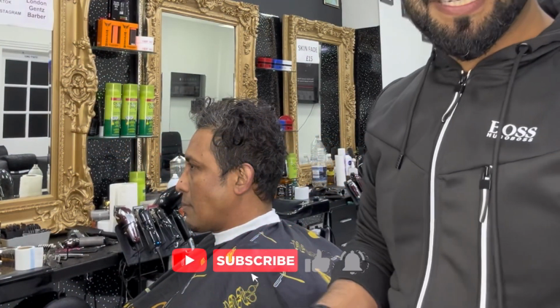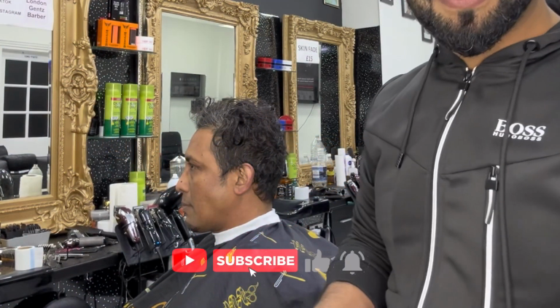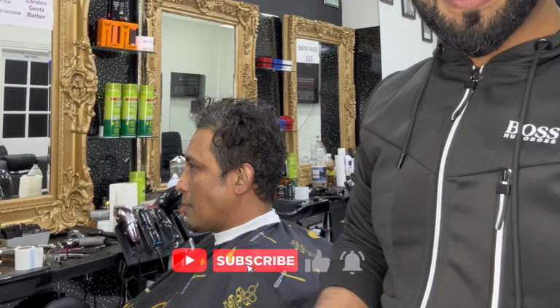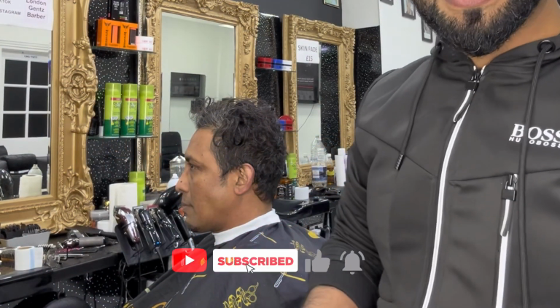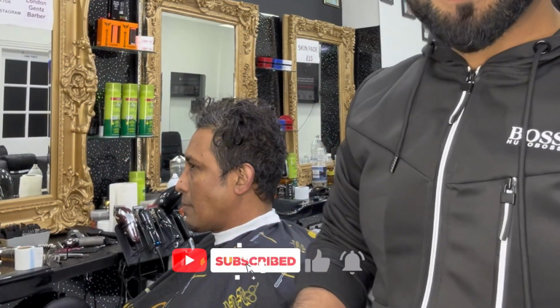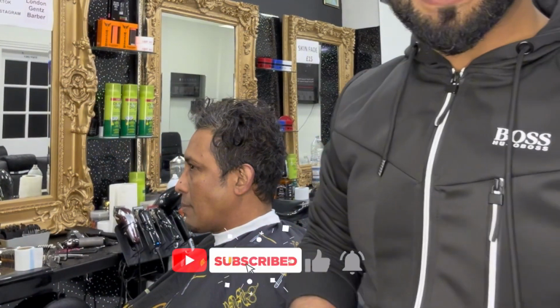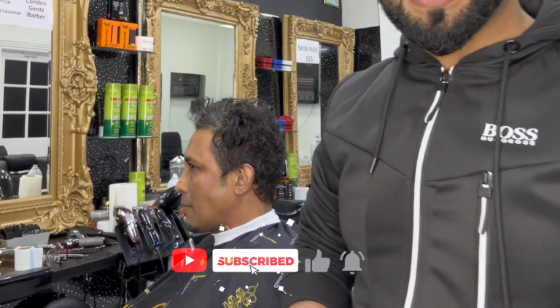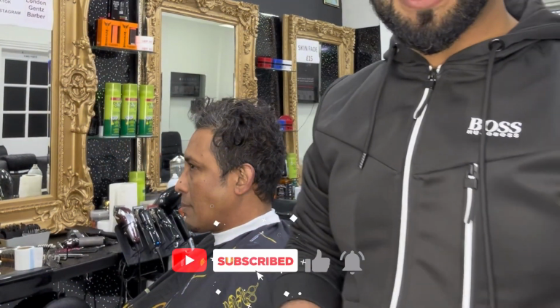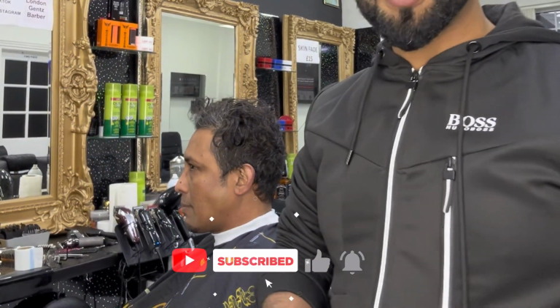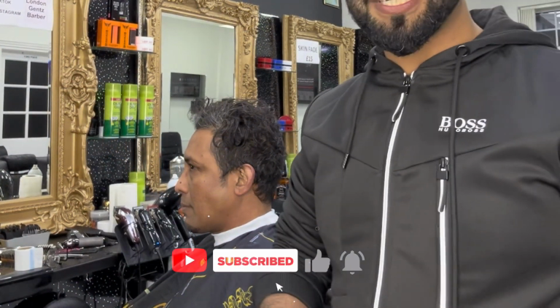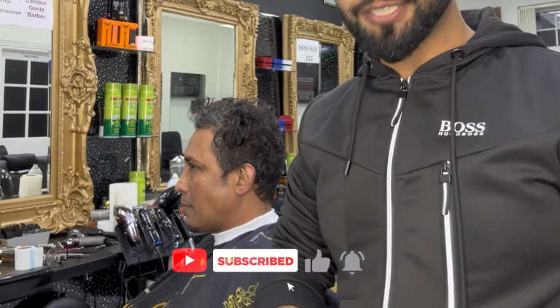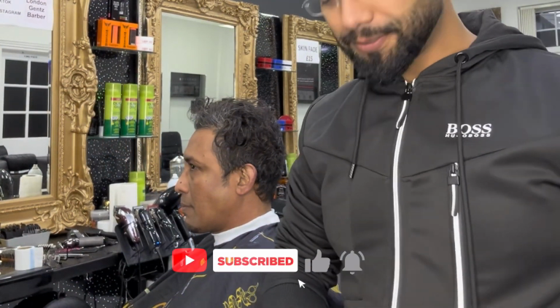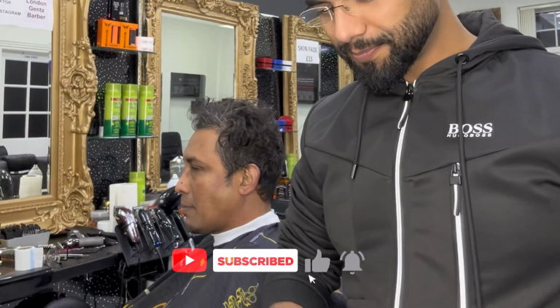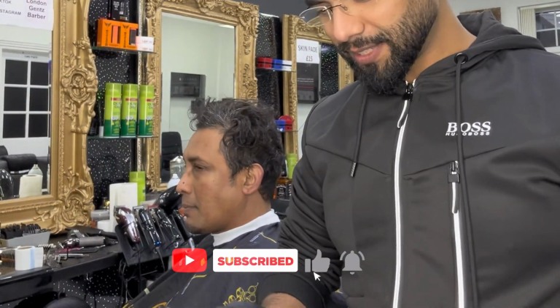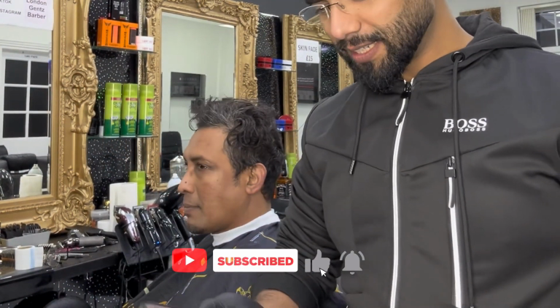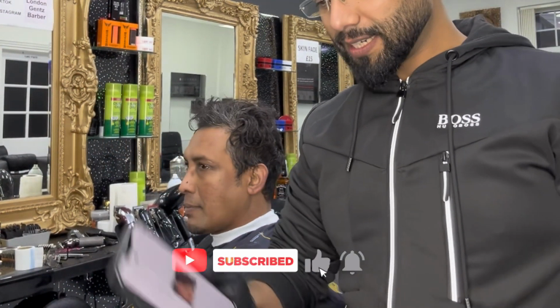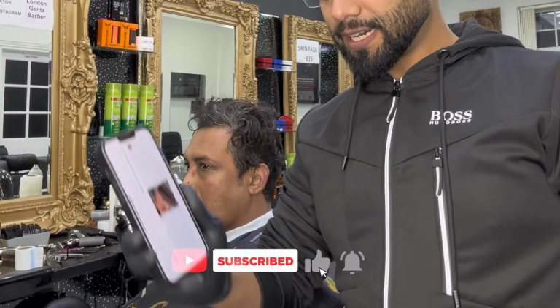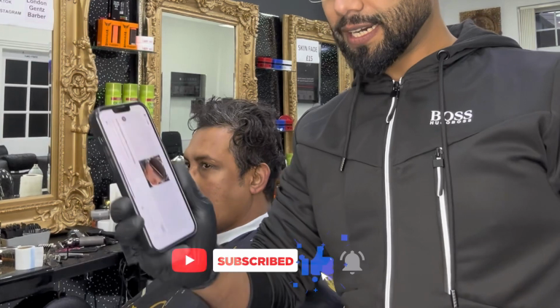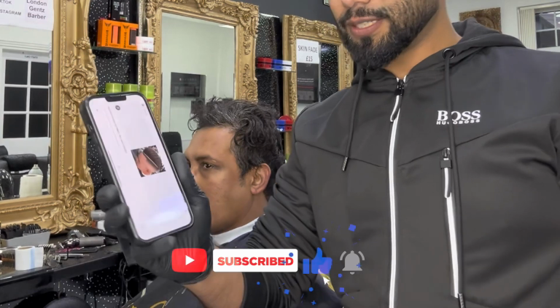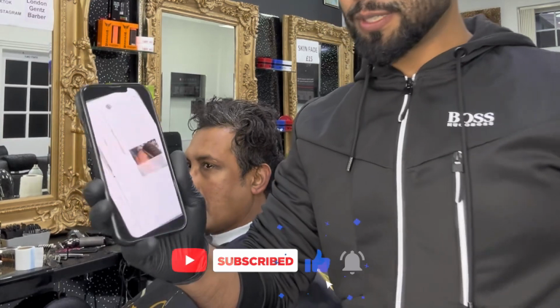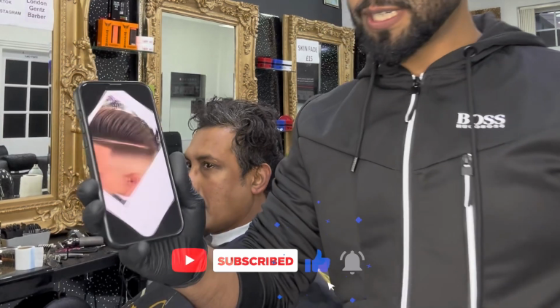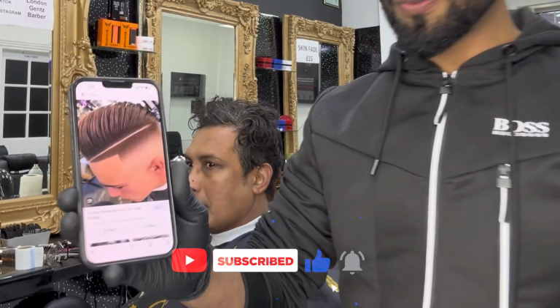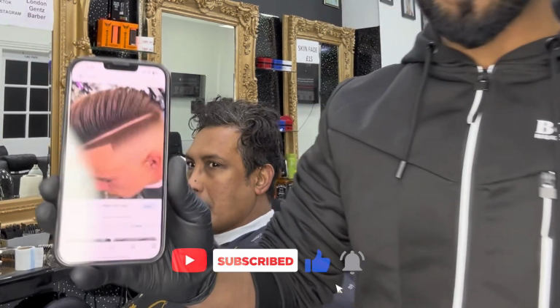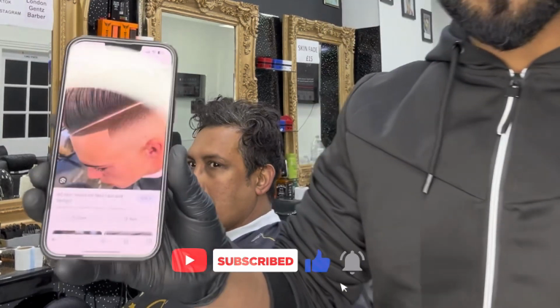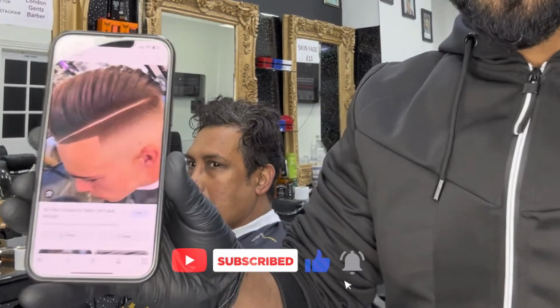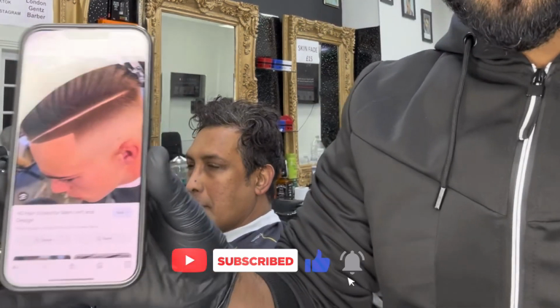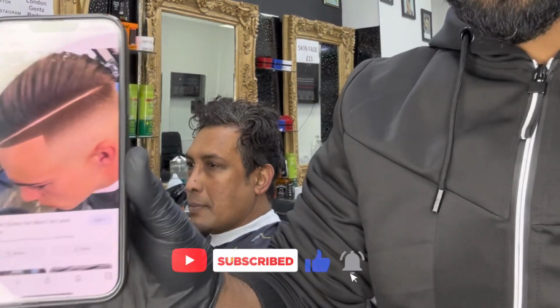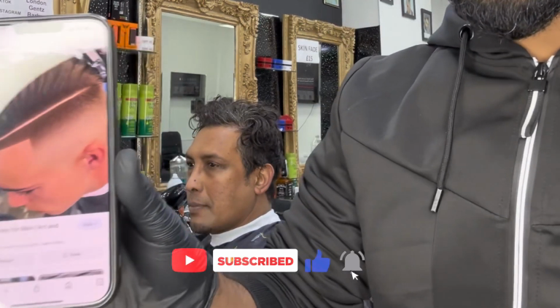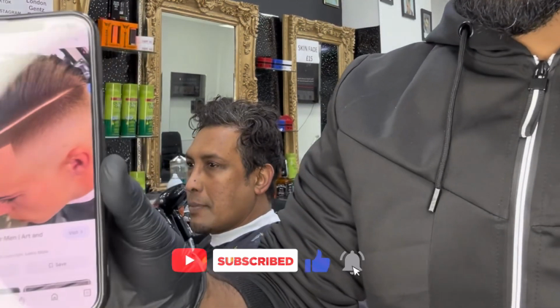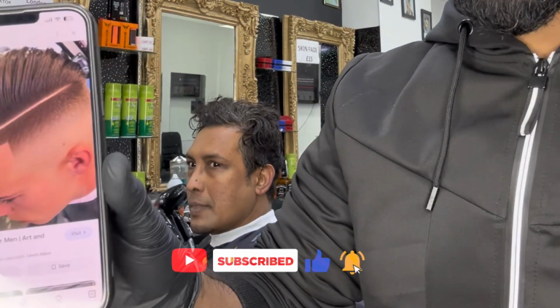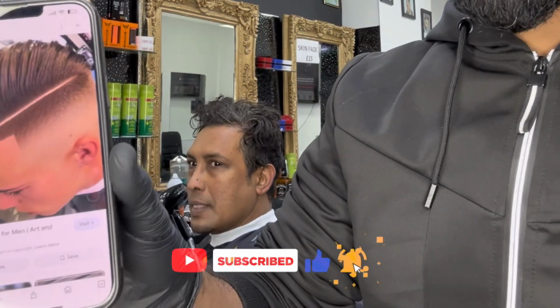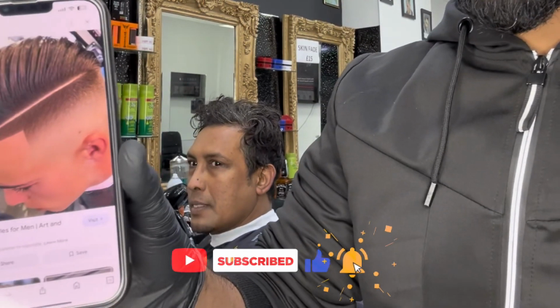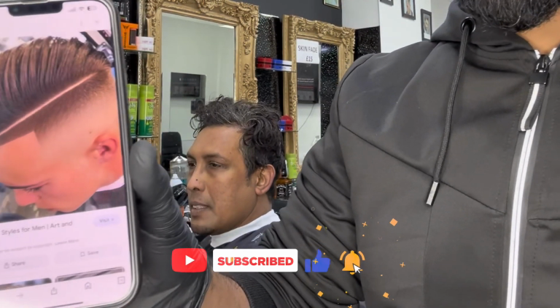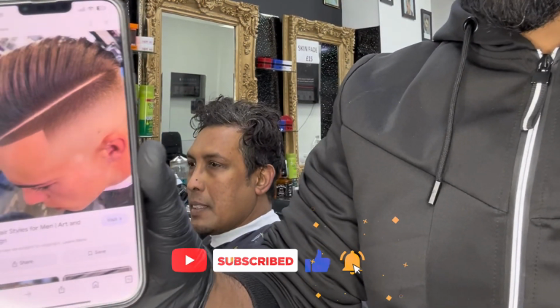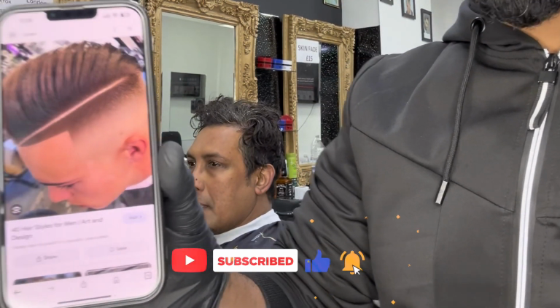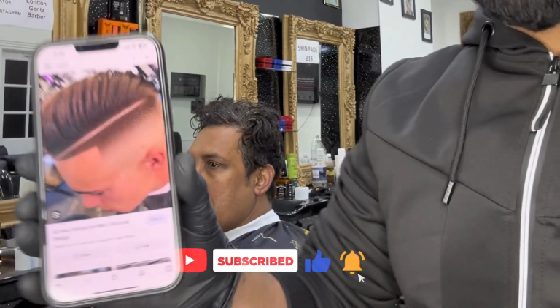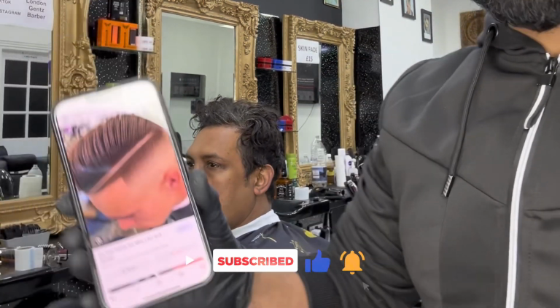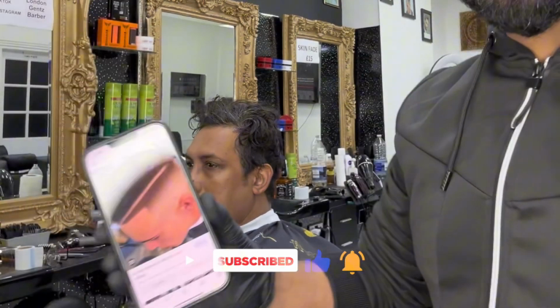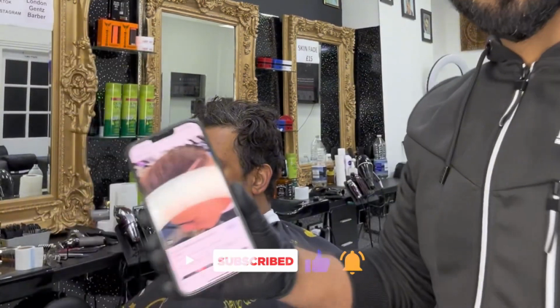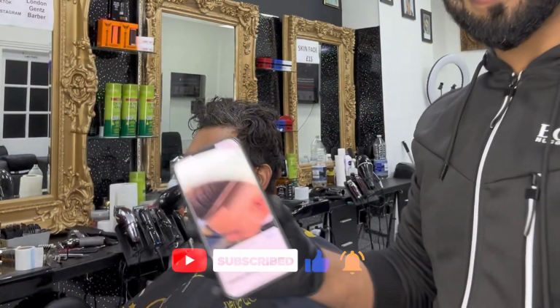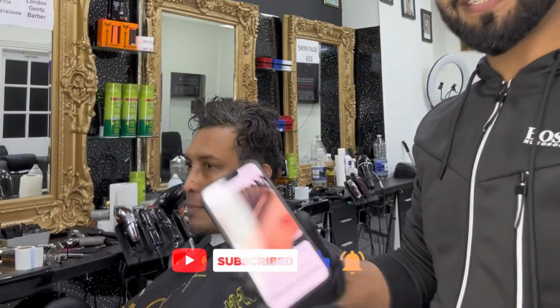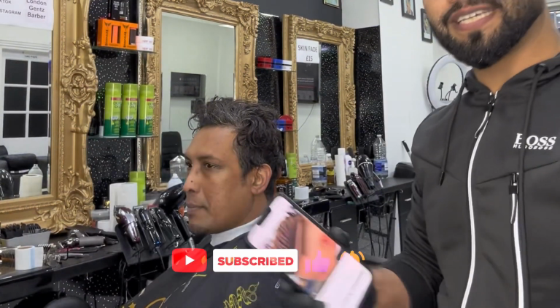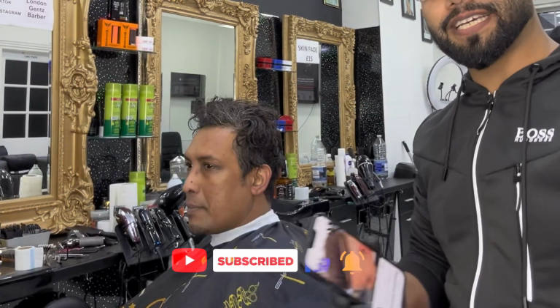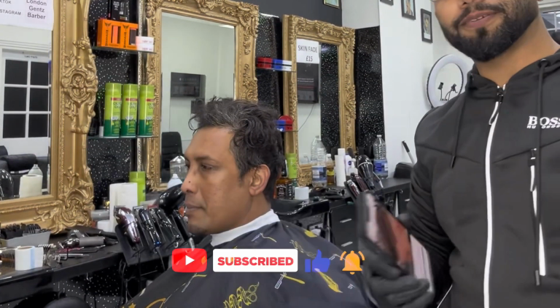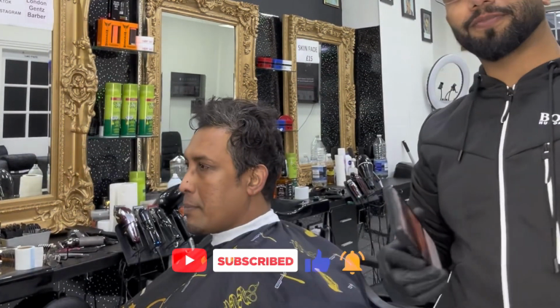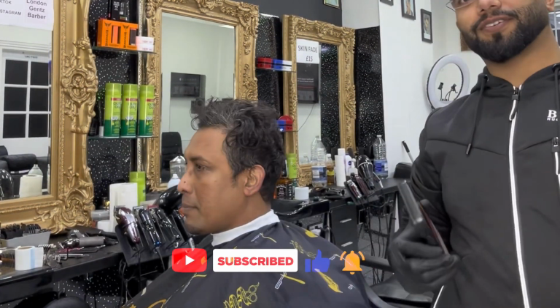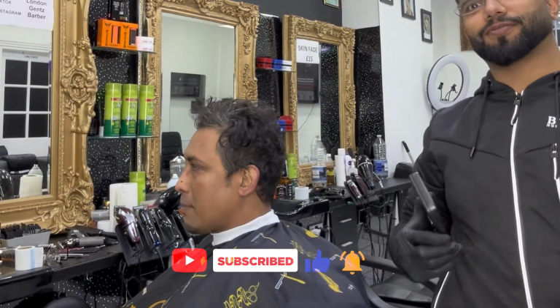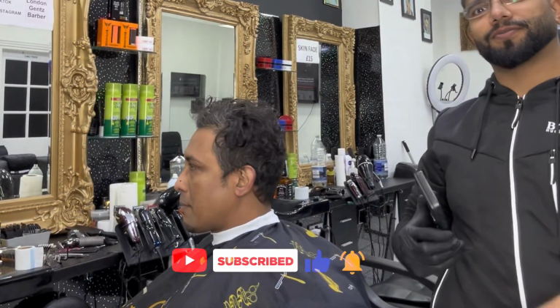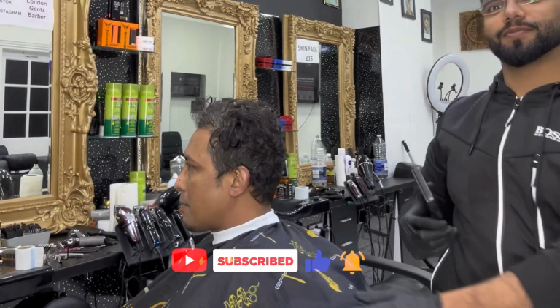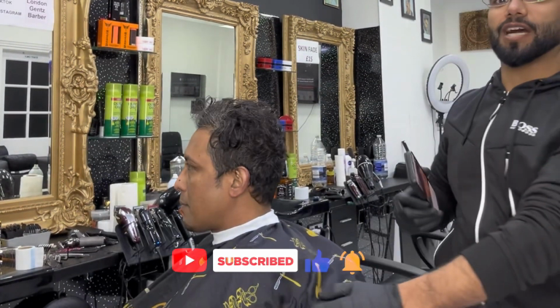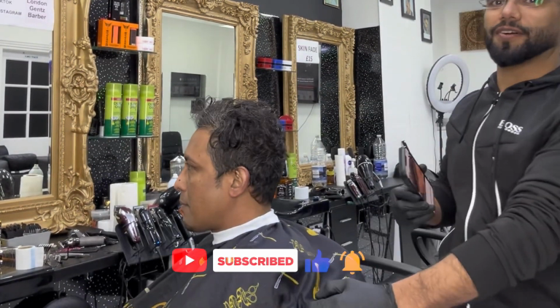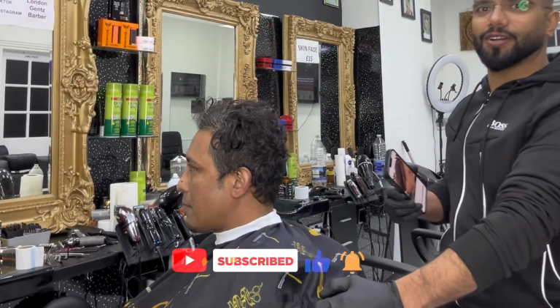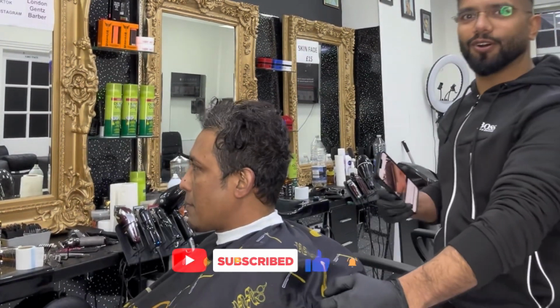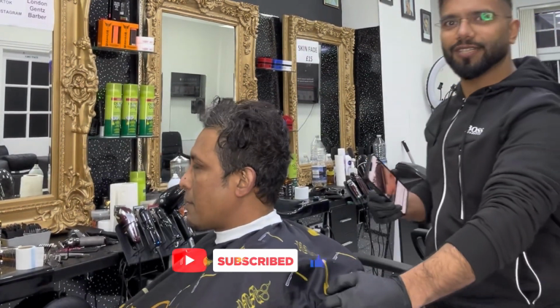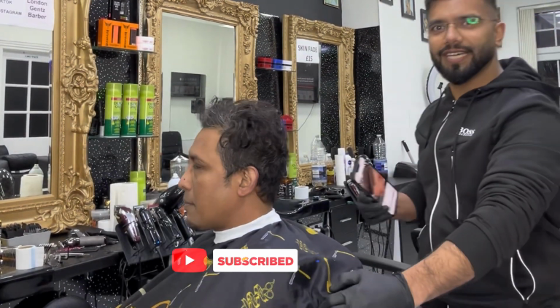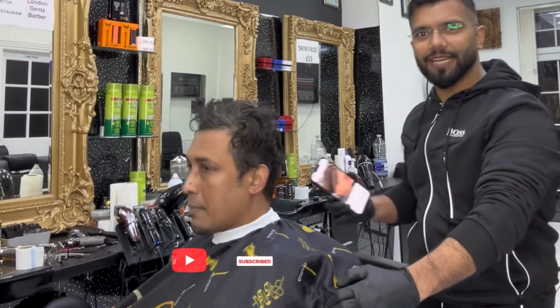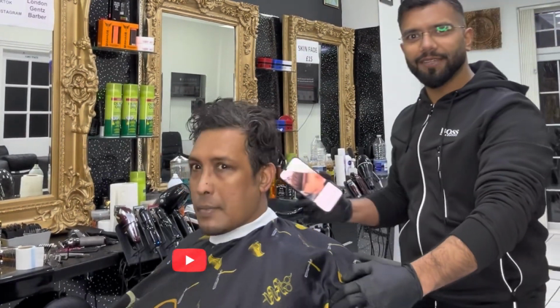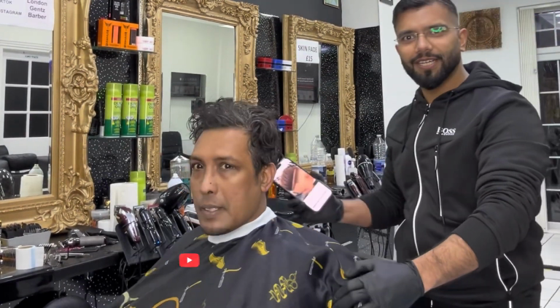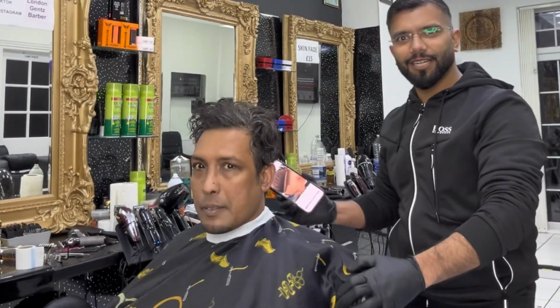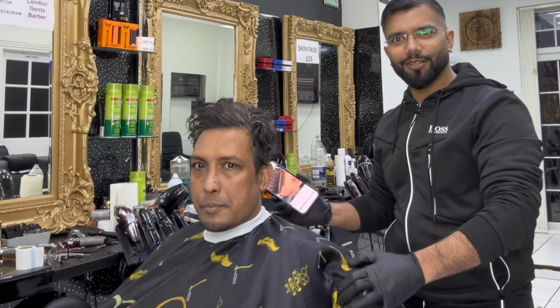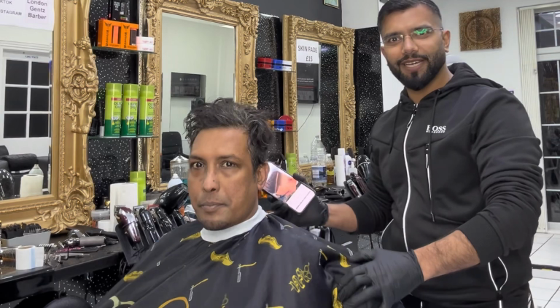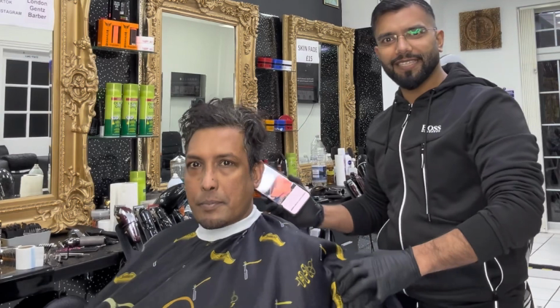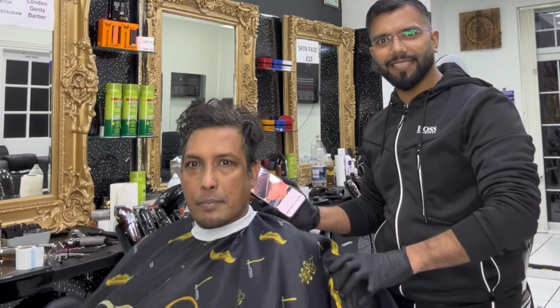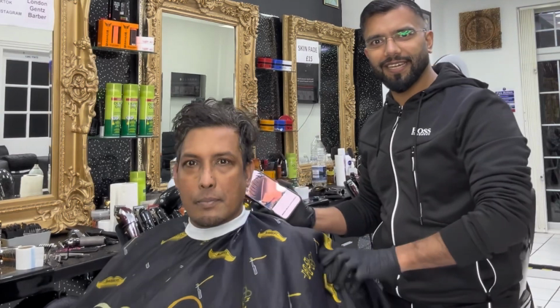Bismillahirrahmanirrahim, assalamu alaikum. Today we are going to do this haircut for this brother — he came after a long time.